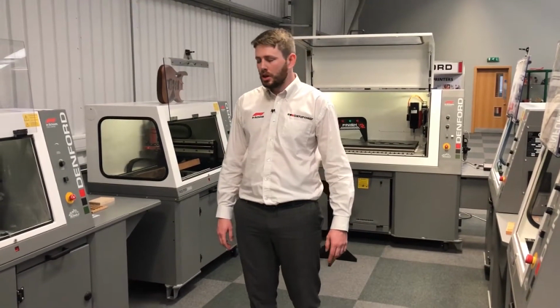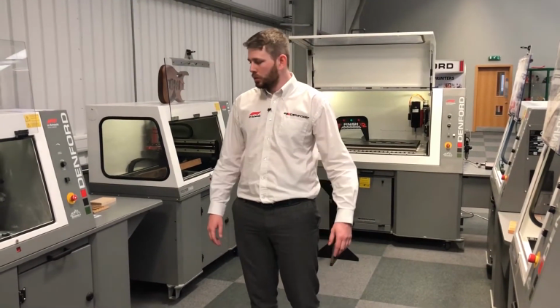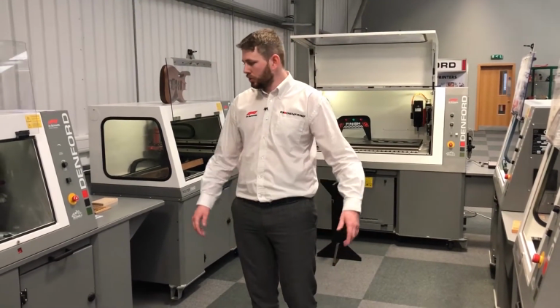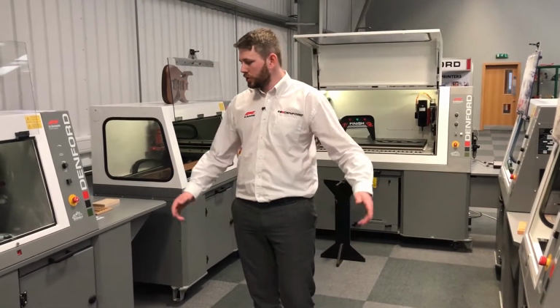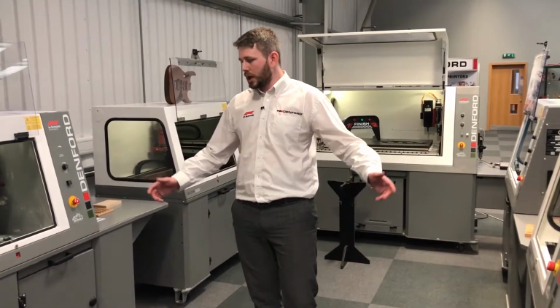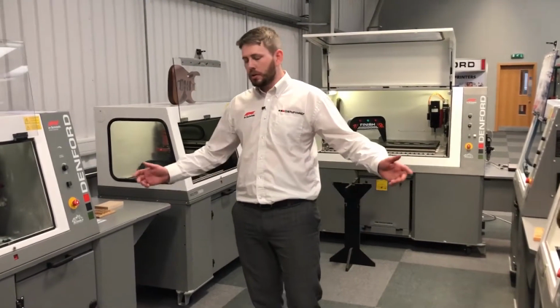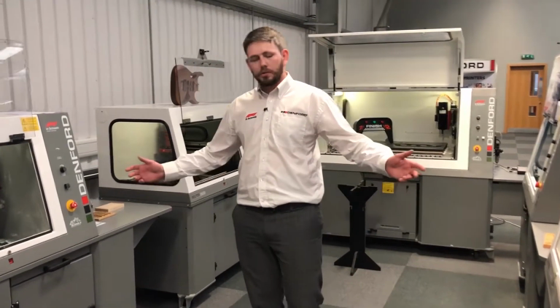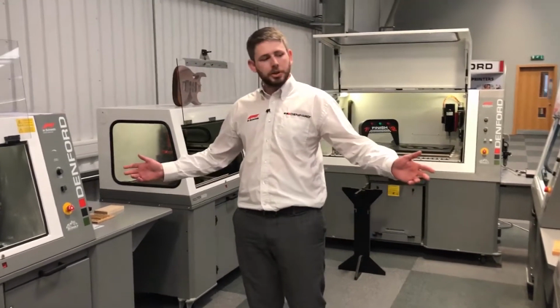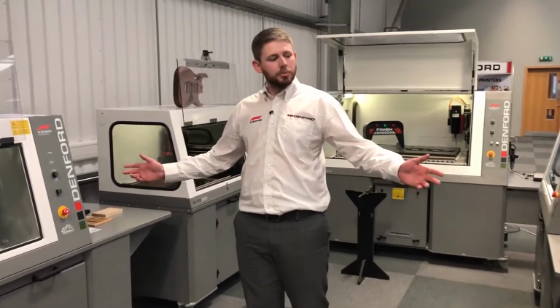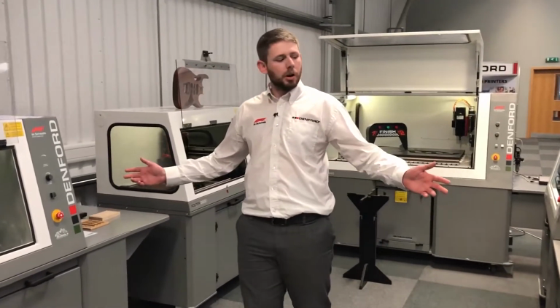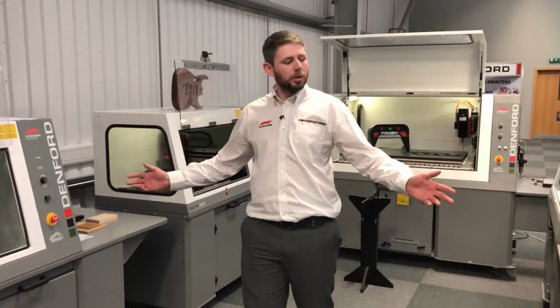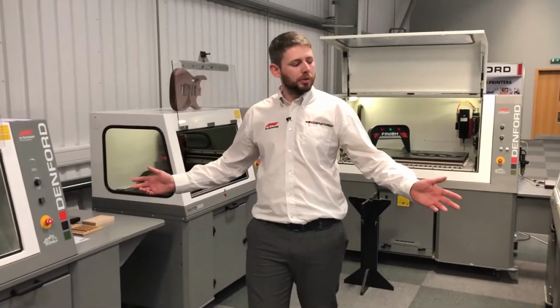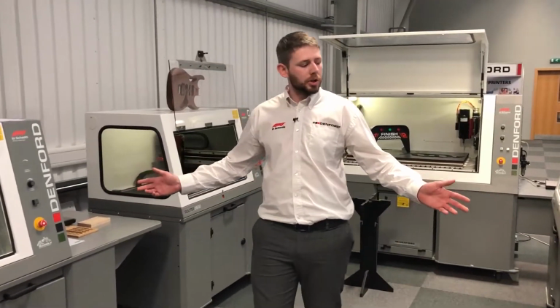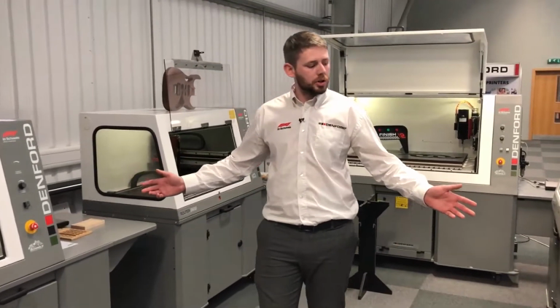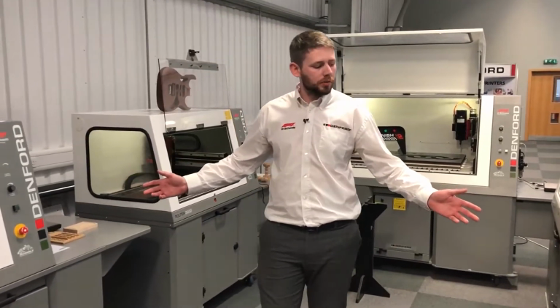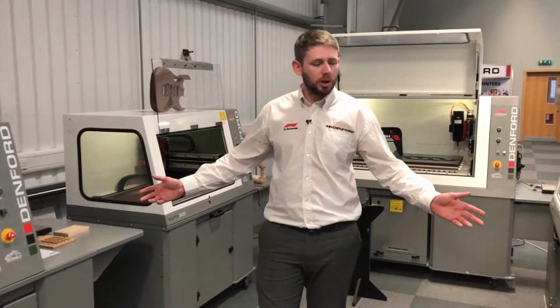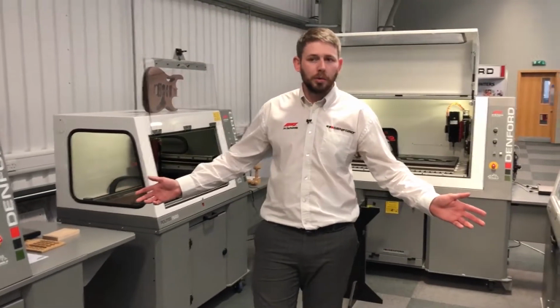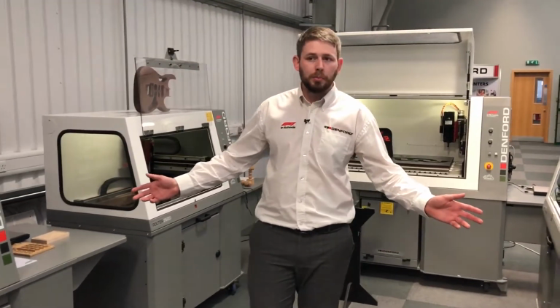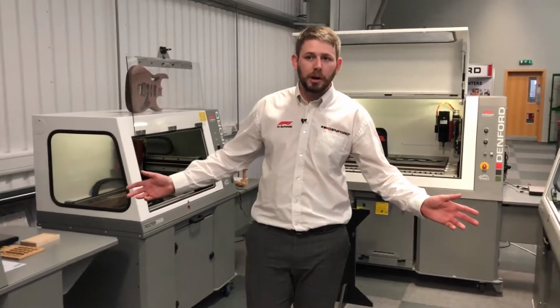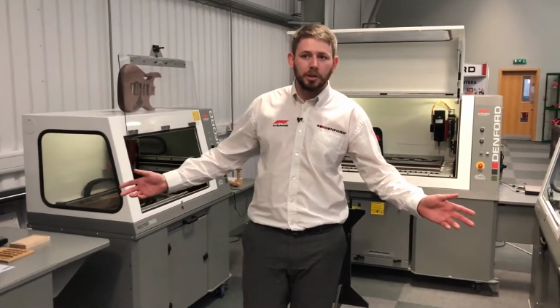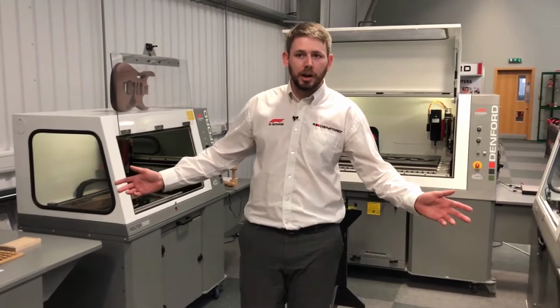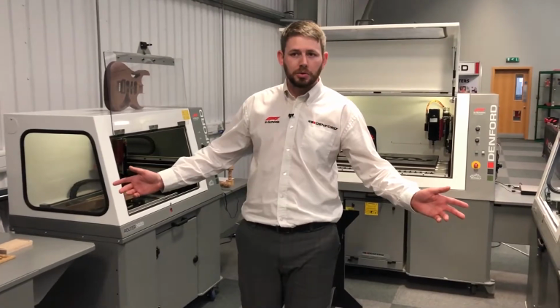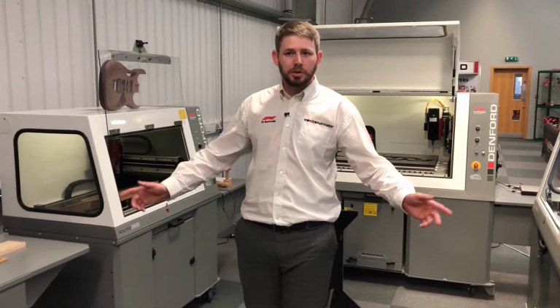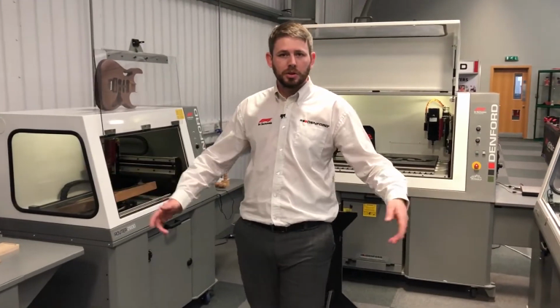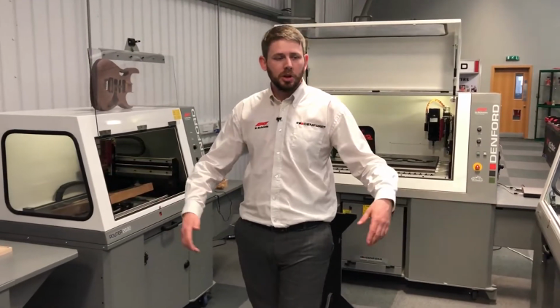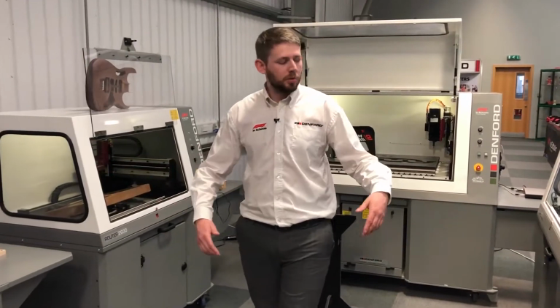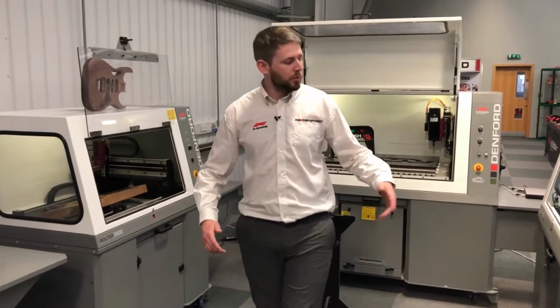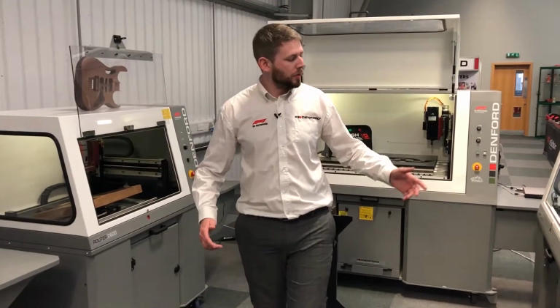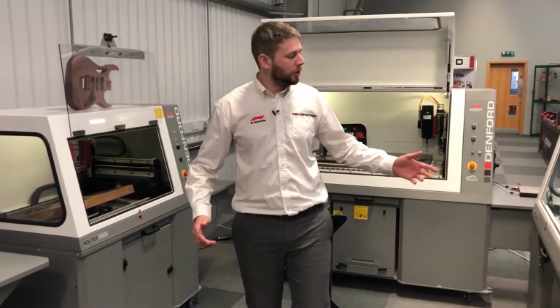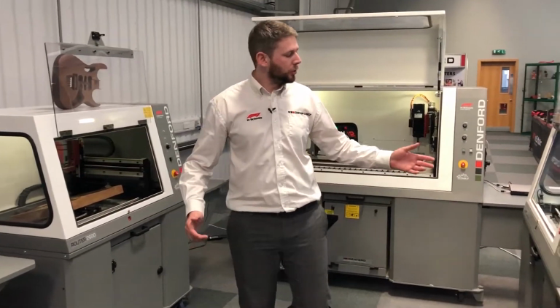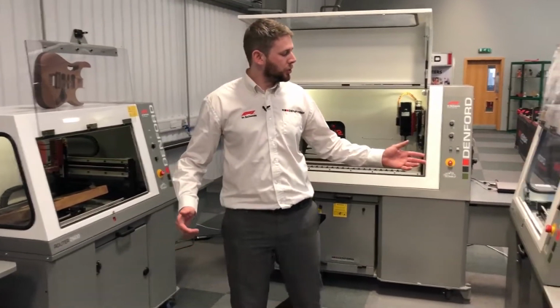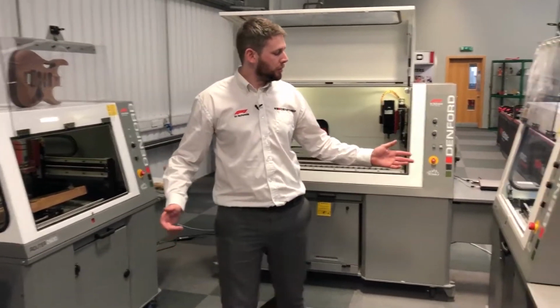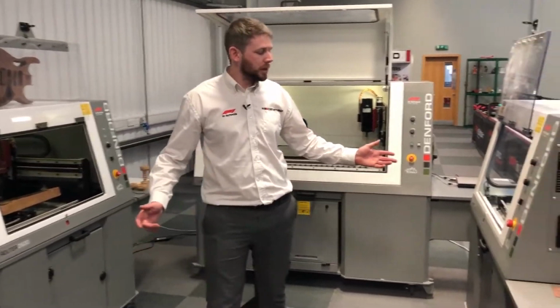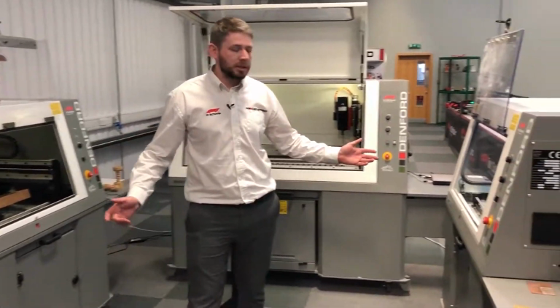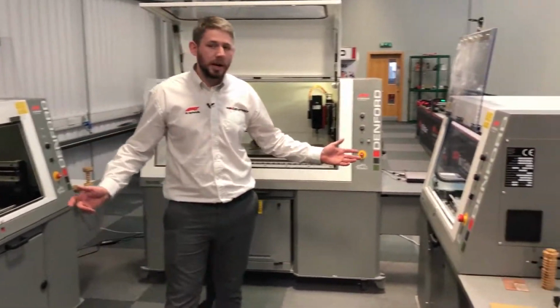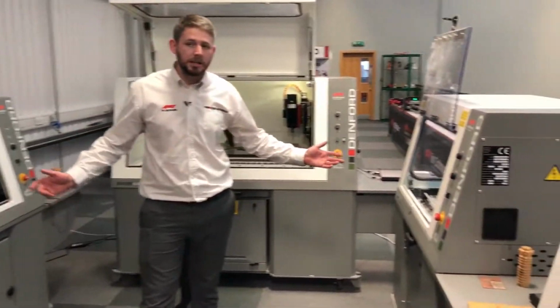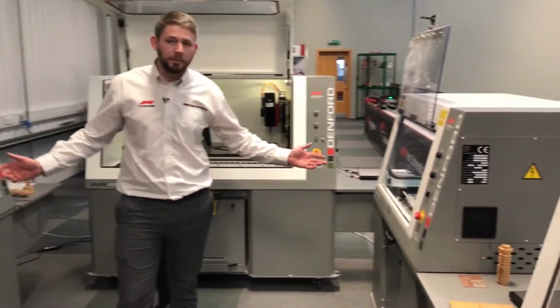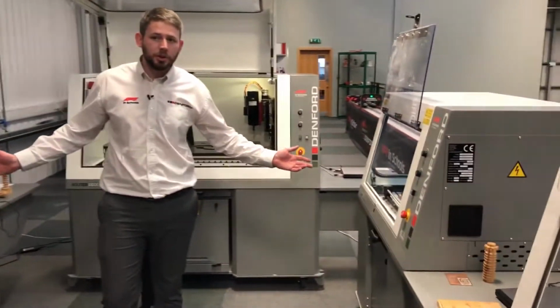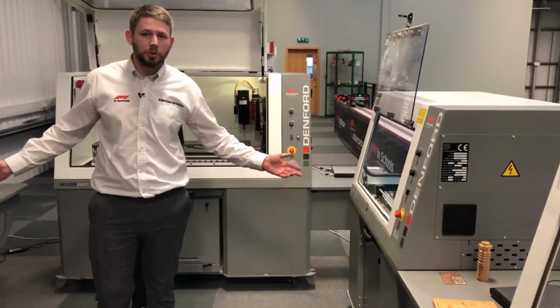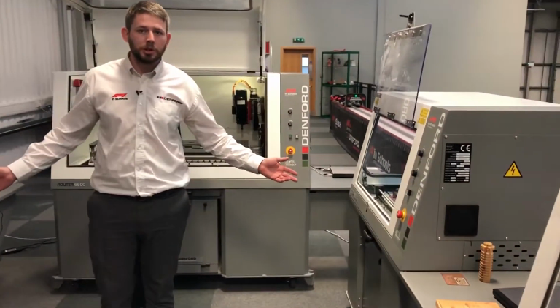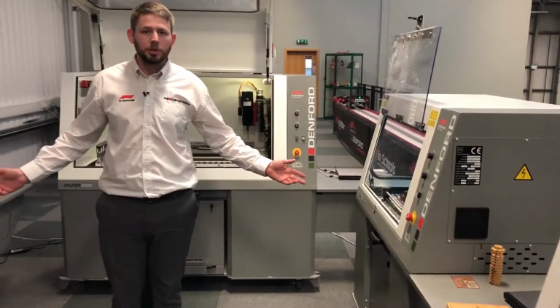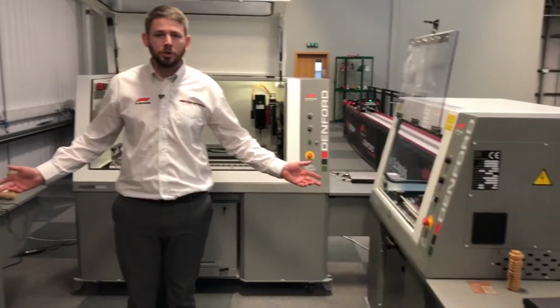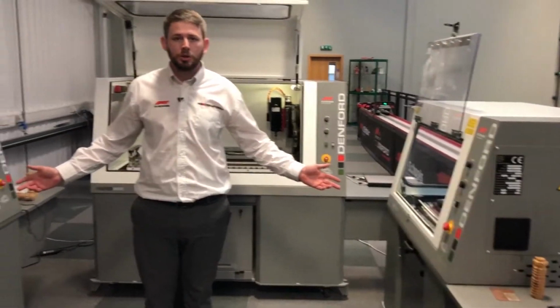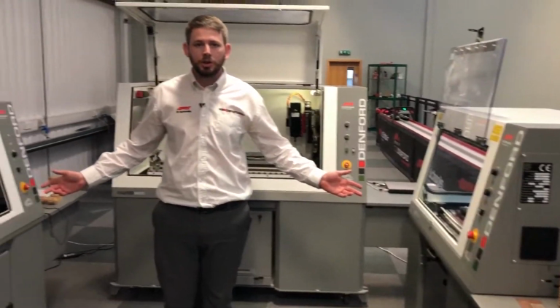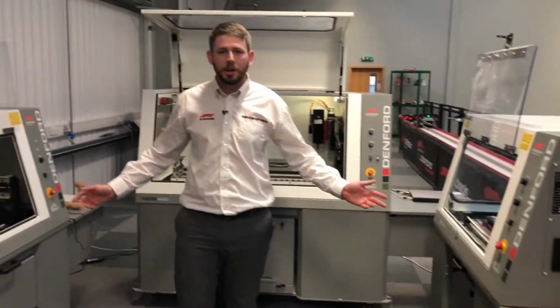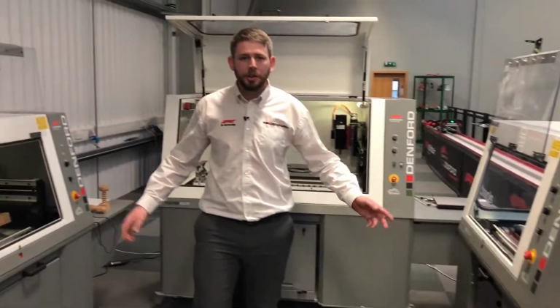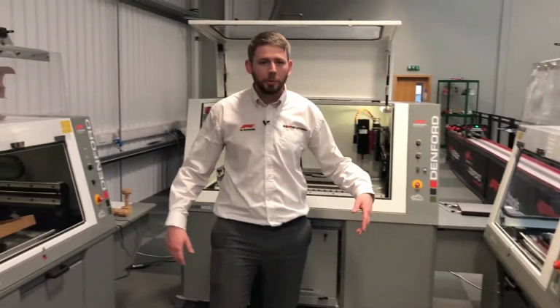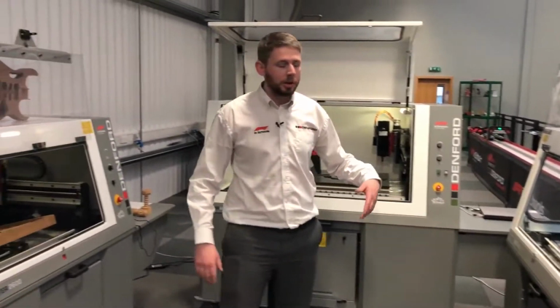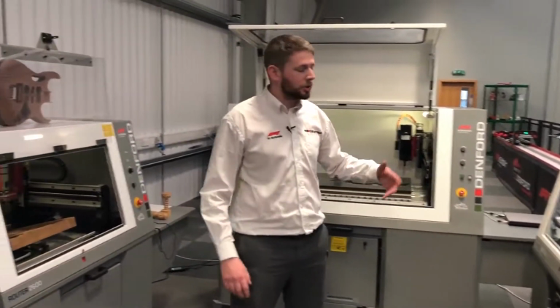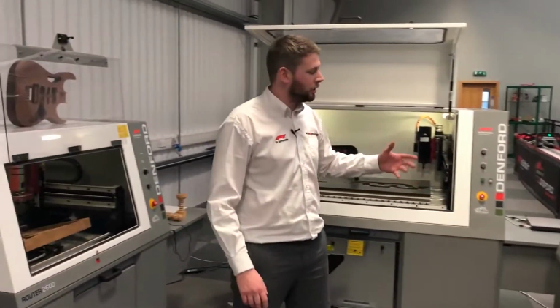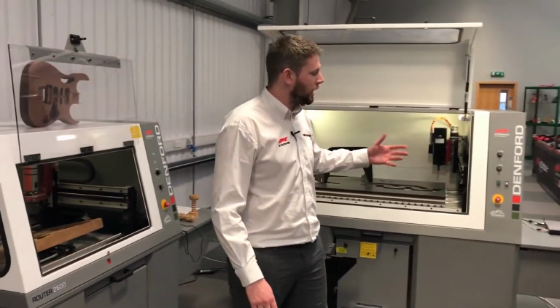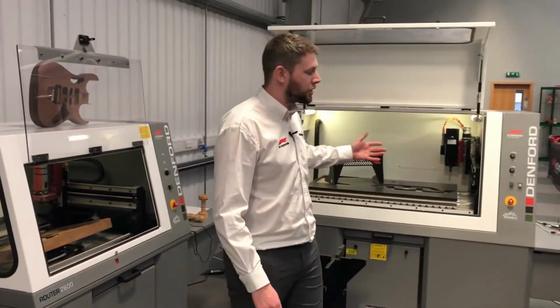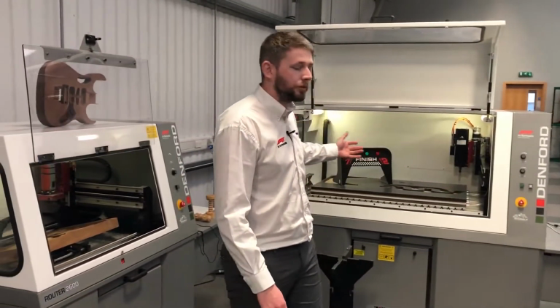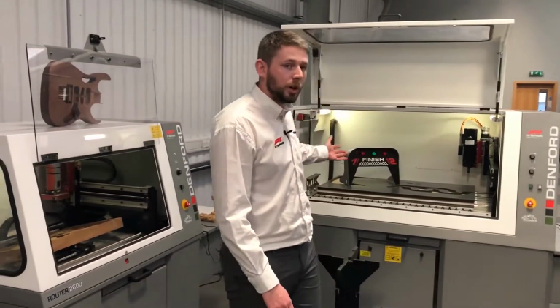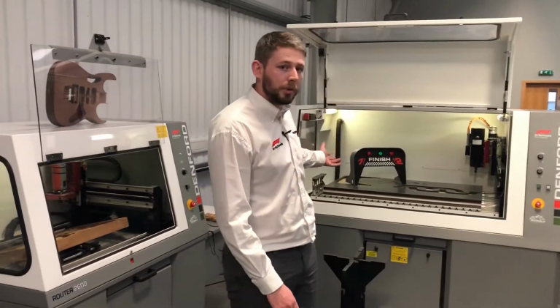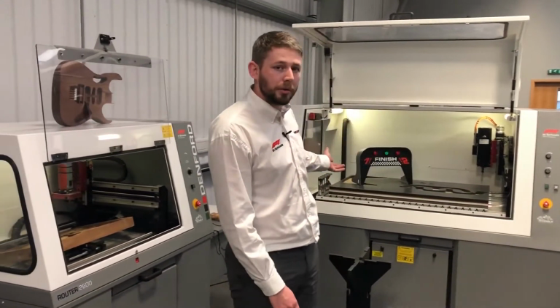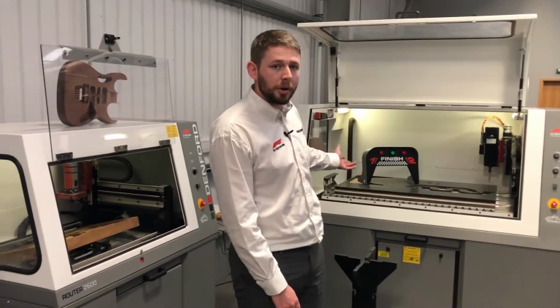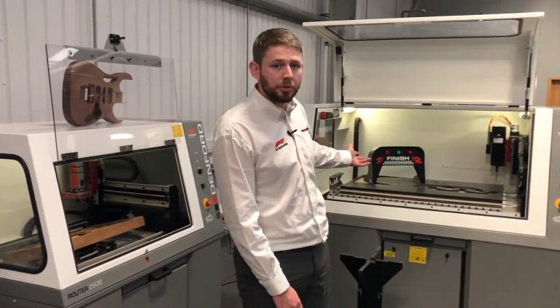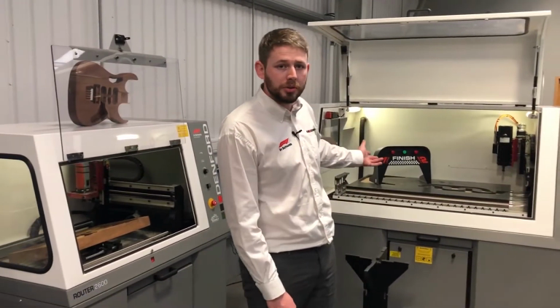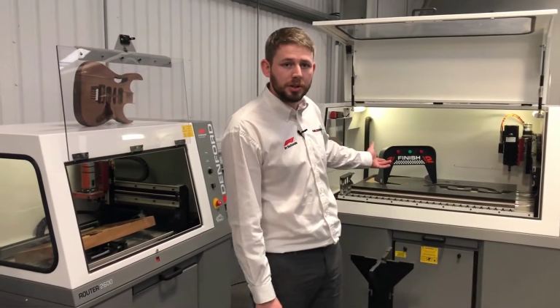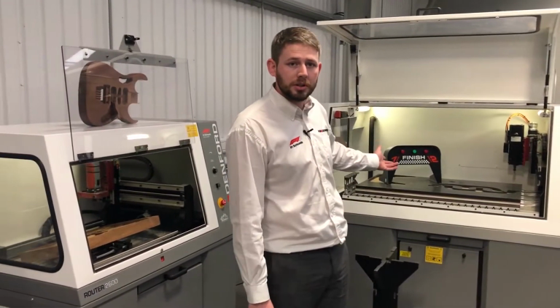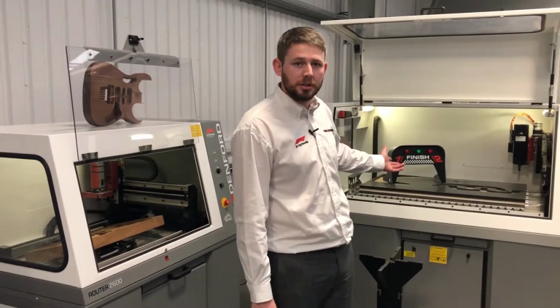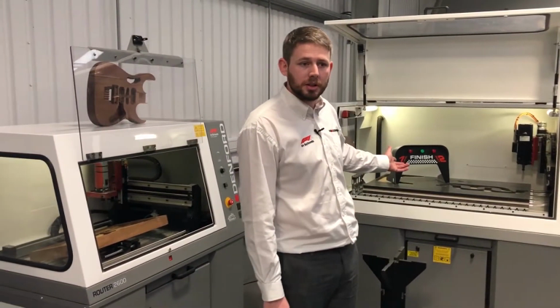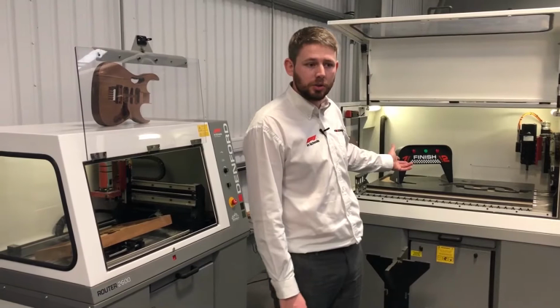We'll start with the smaller version of the Compact 1000, moving up to a bigger size of the 2600, and then we go to the larger format router of the 6600.